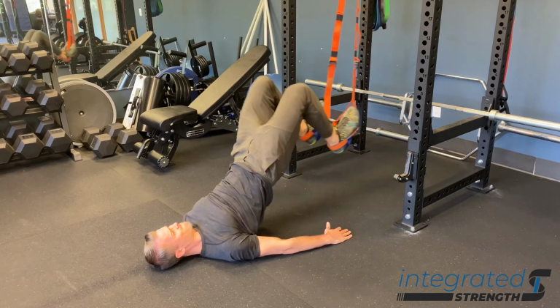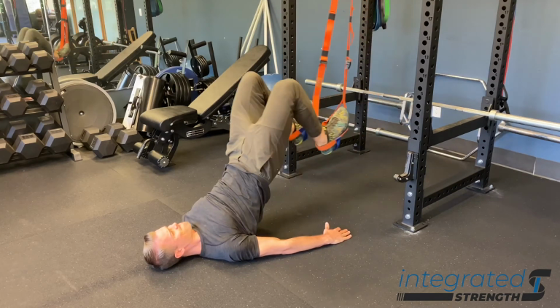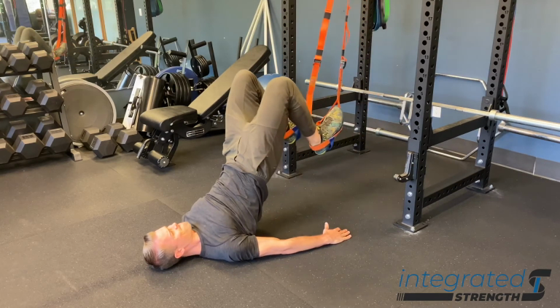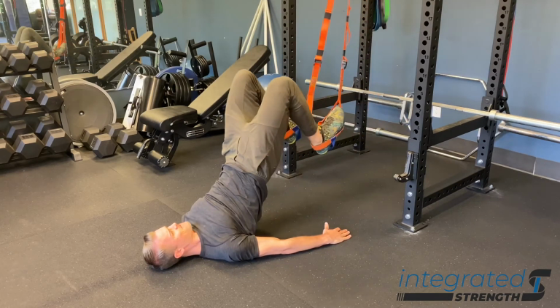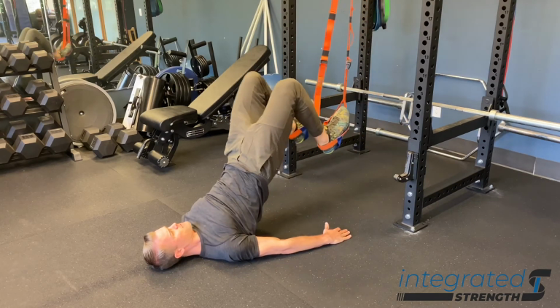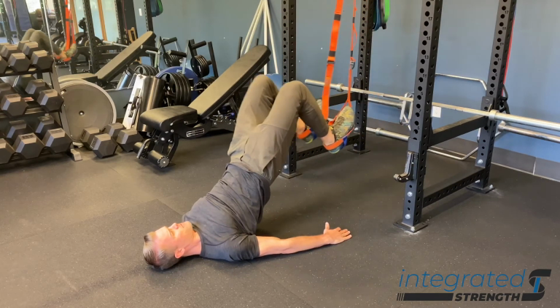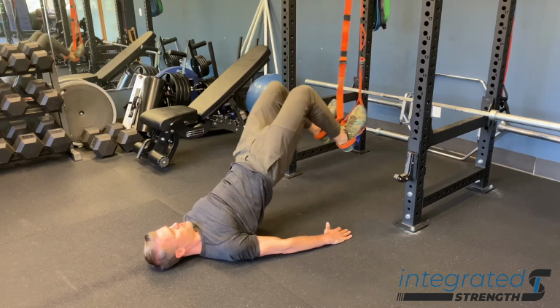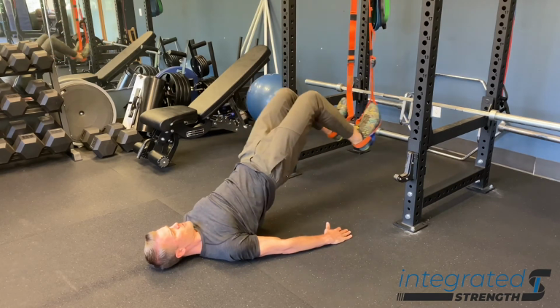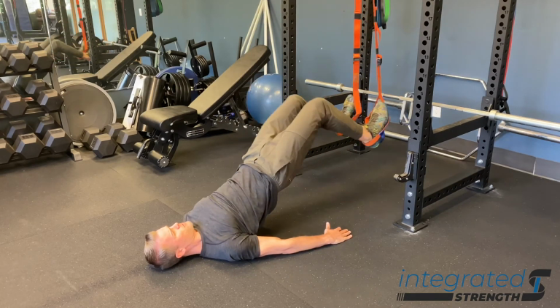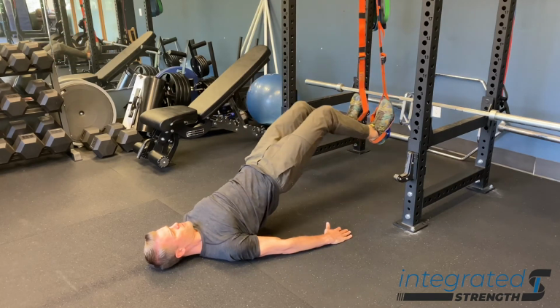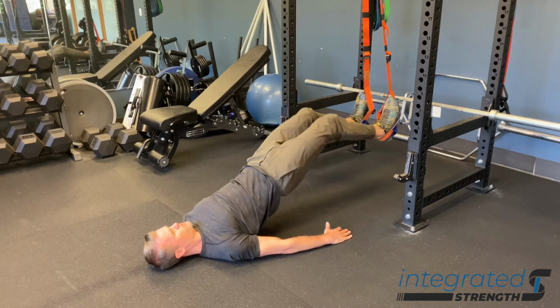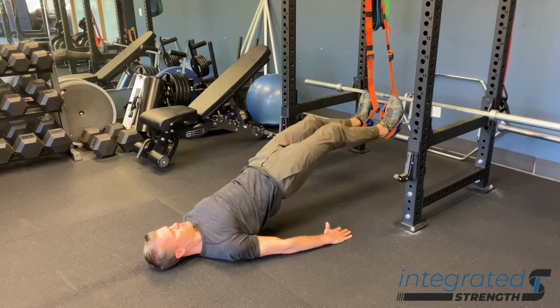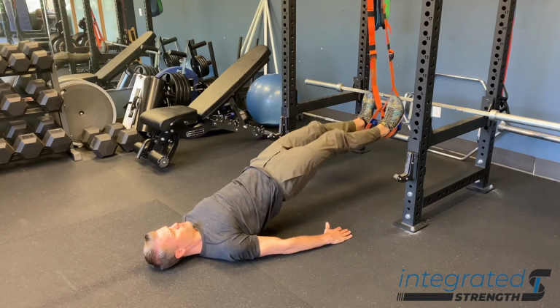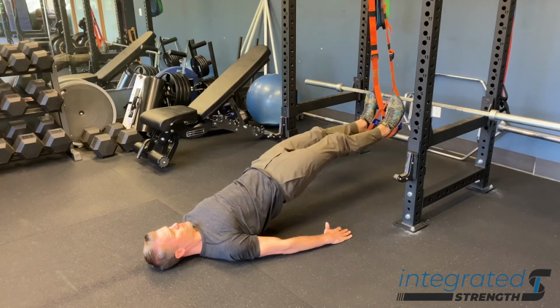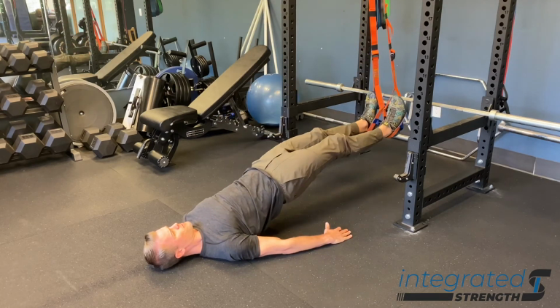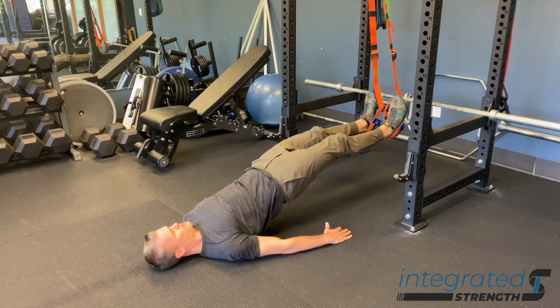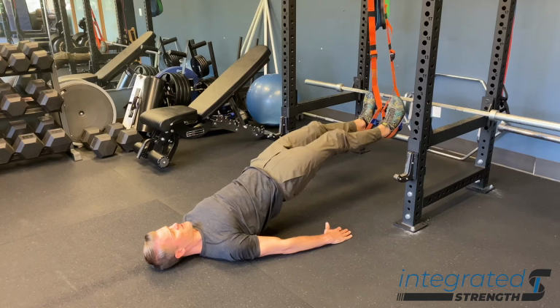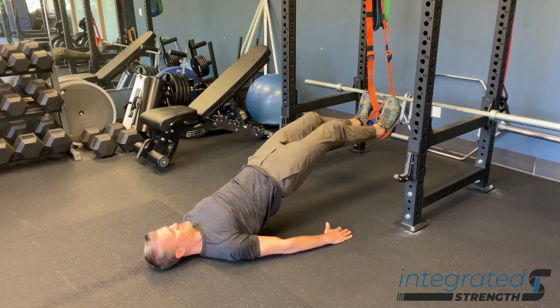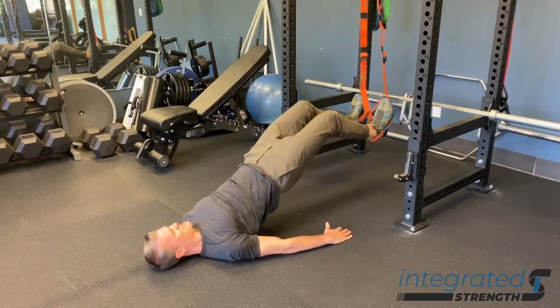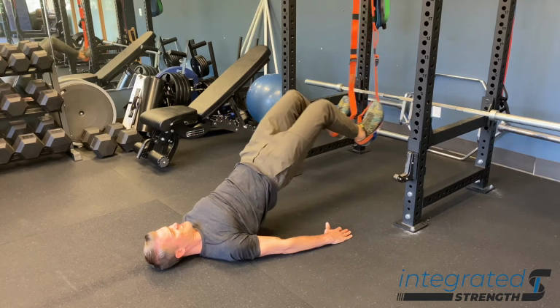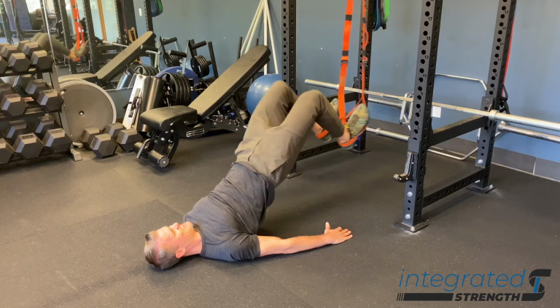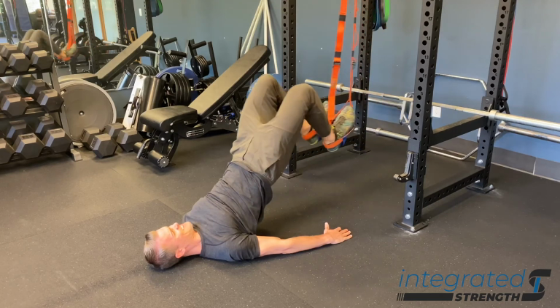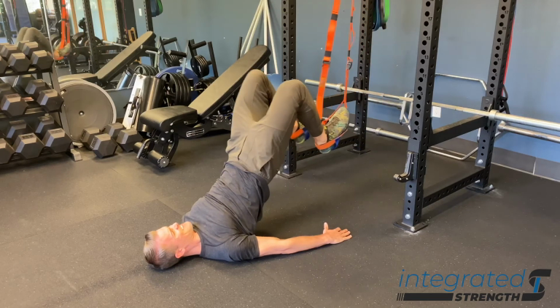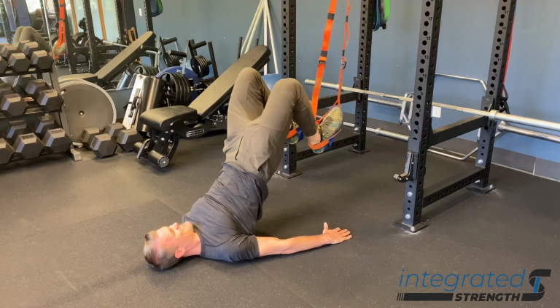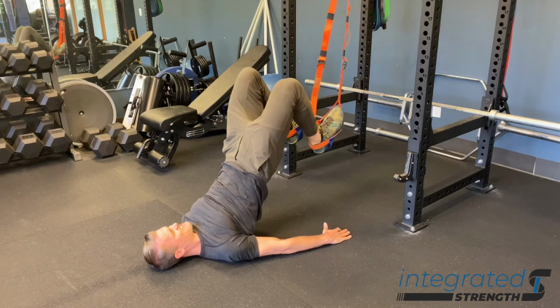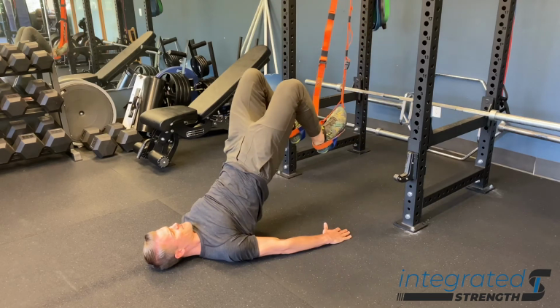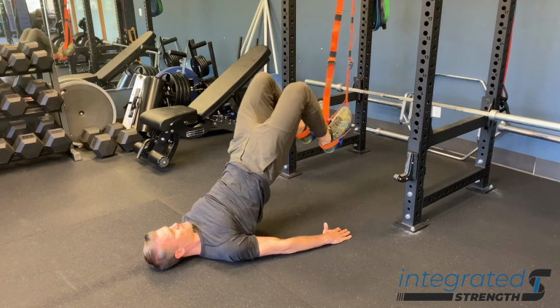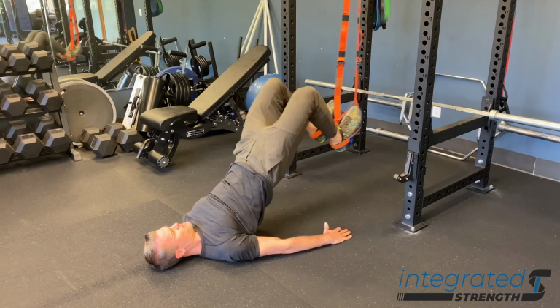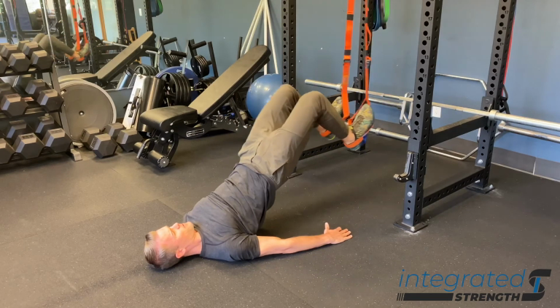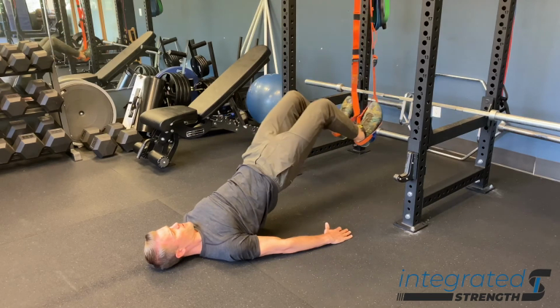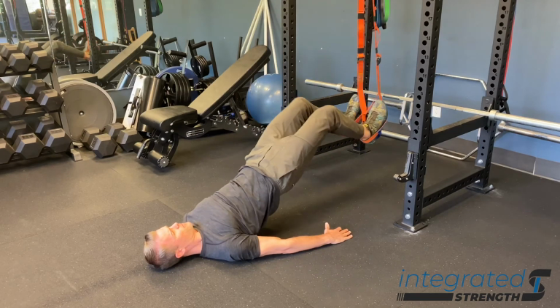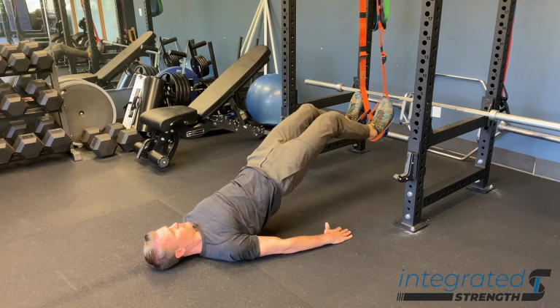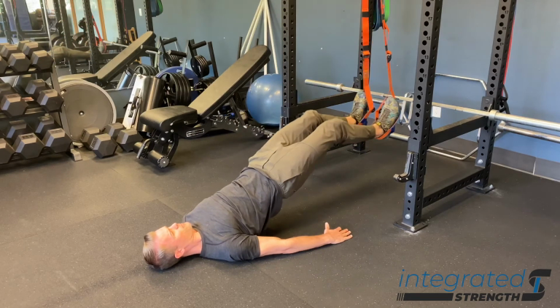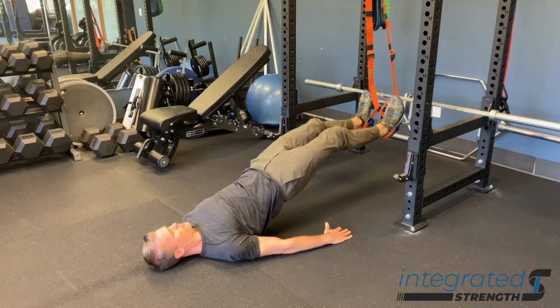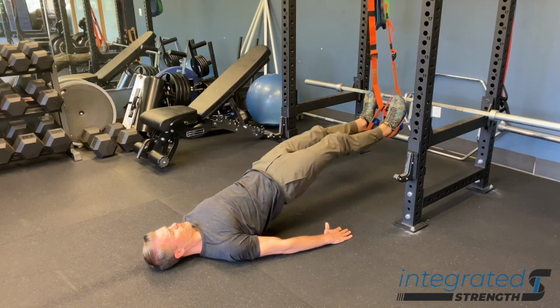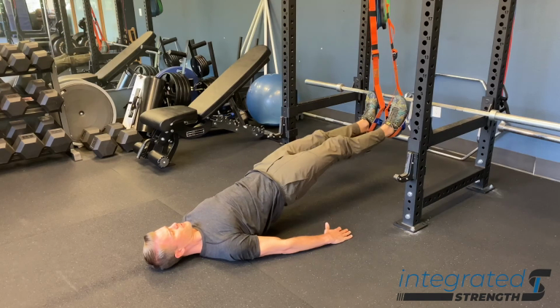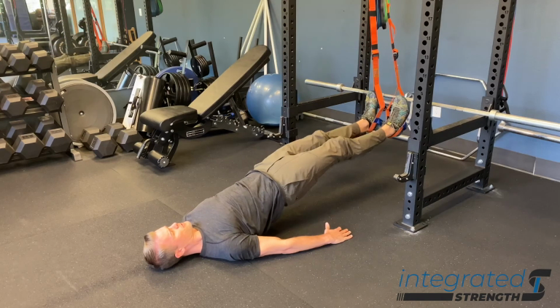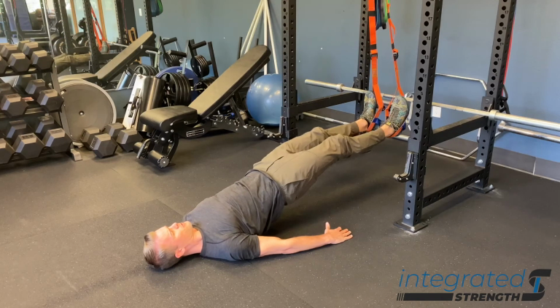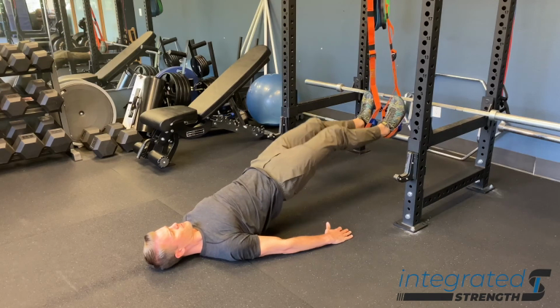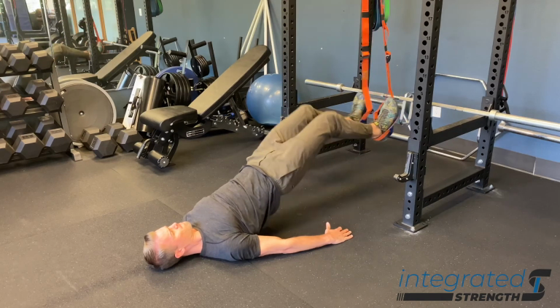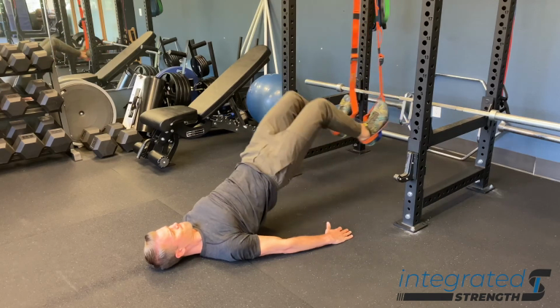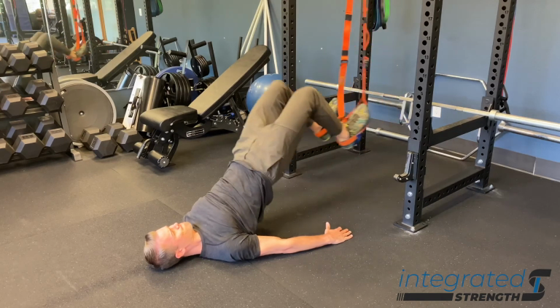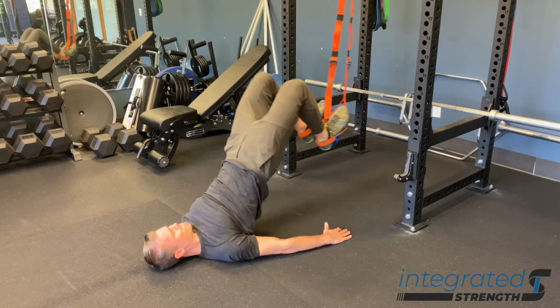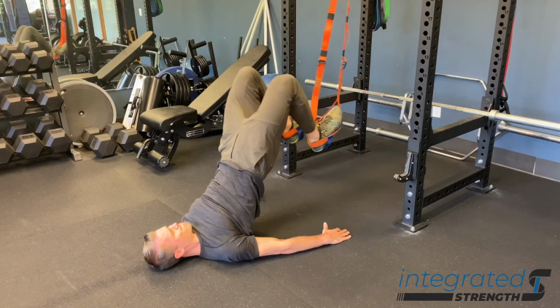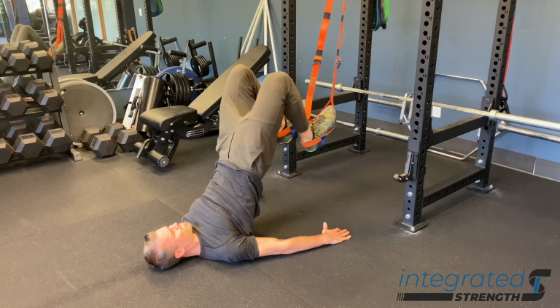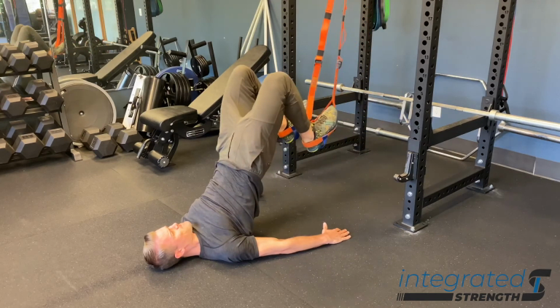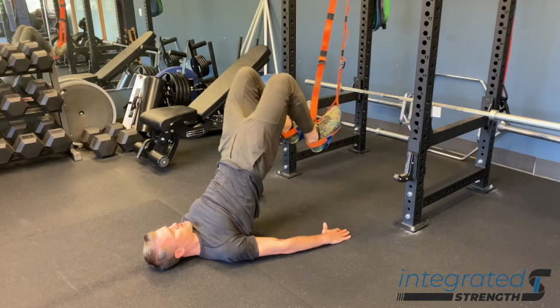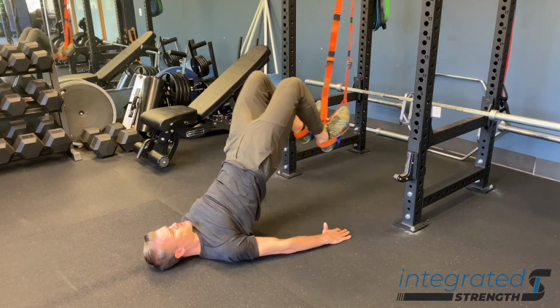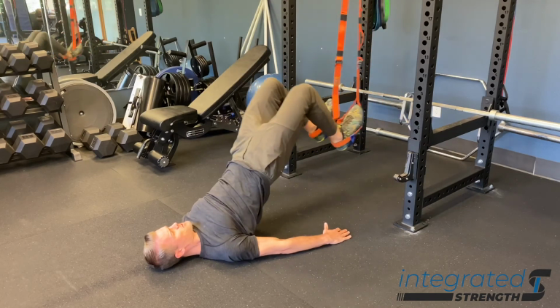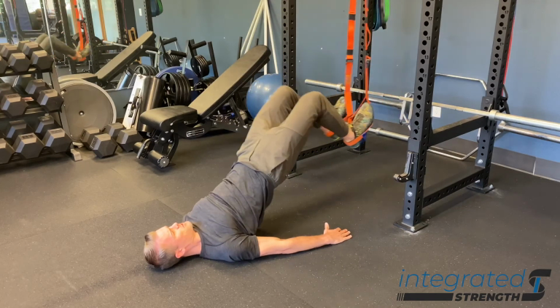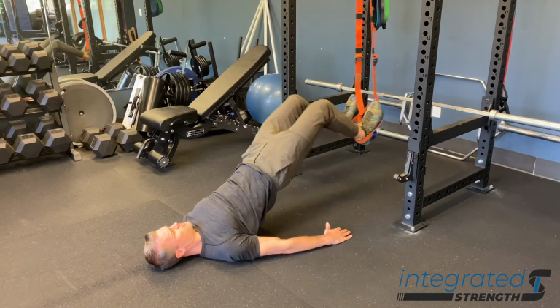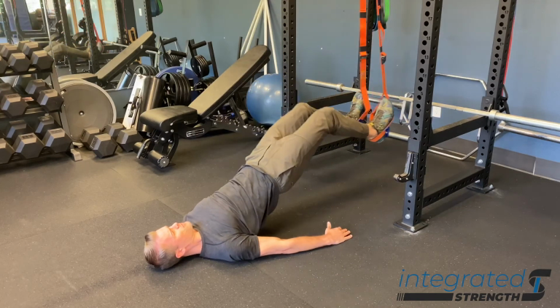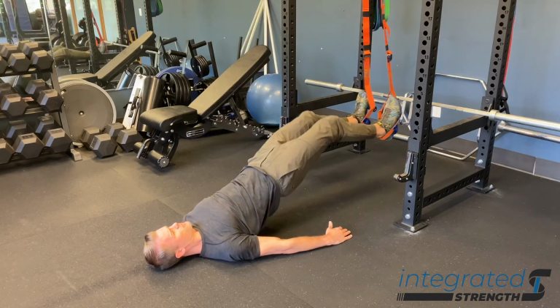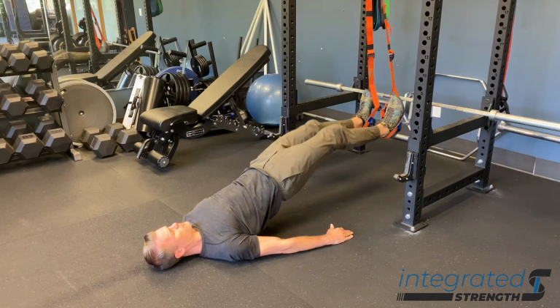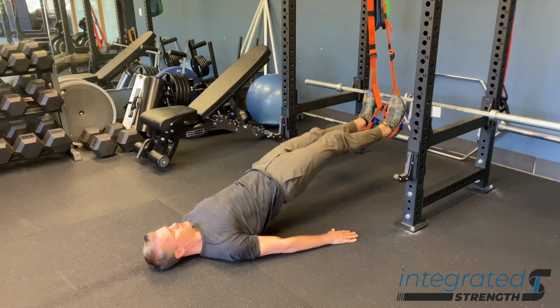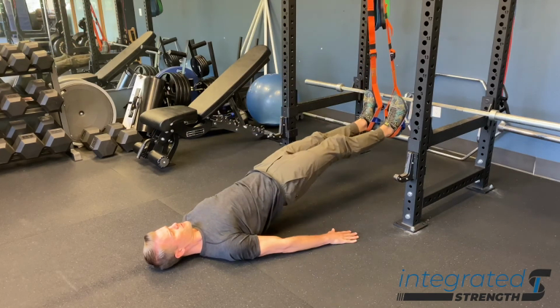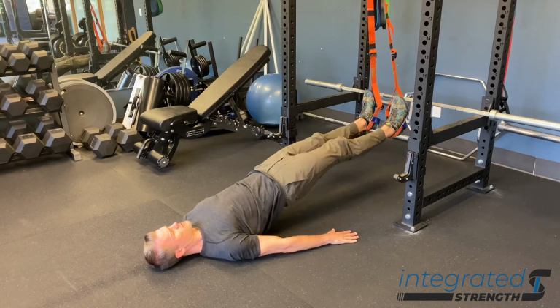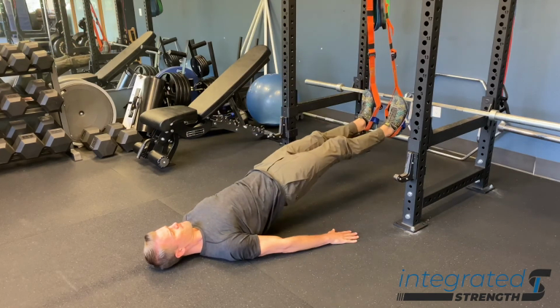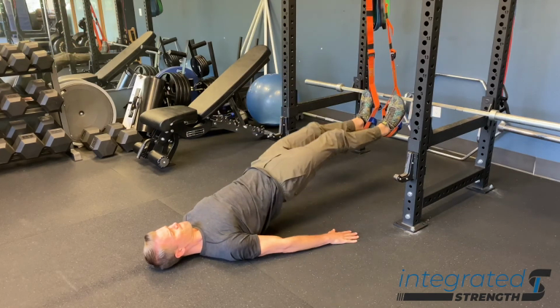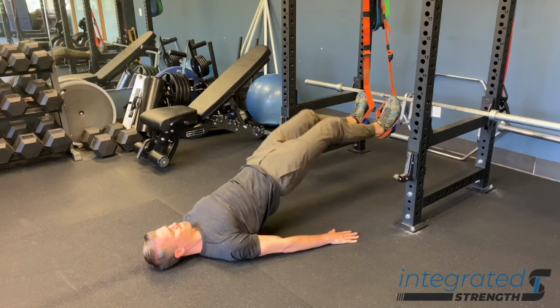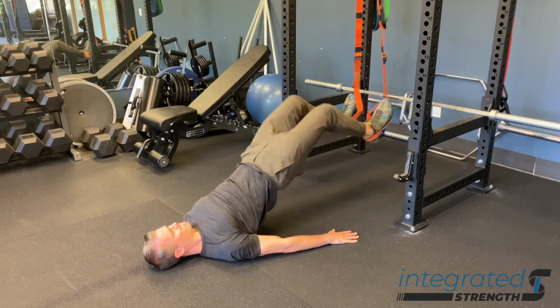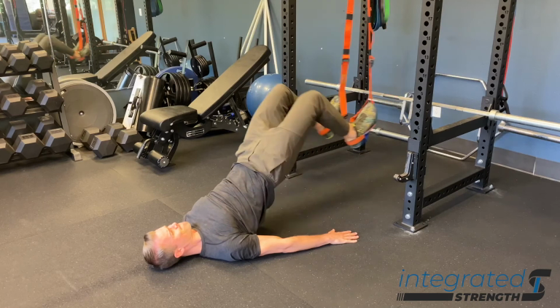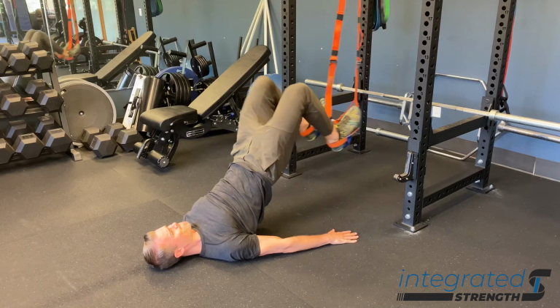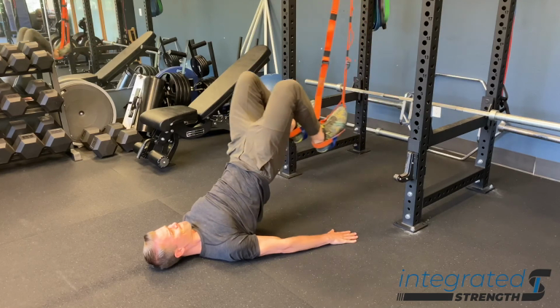The most important thing to be mindful of on this exercise is making sure that we maintain hip extension throughout, so that the only real joint moving is the knee joint.